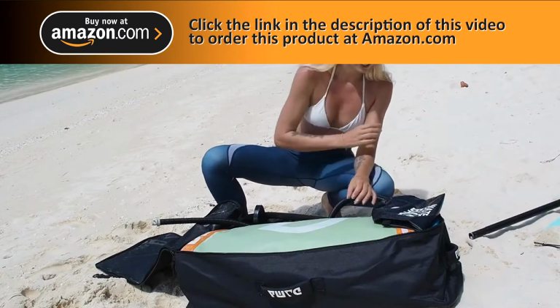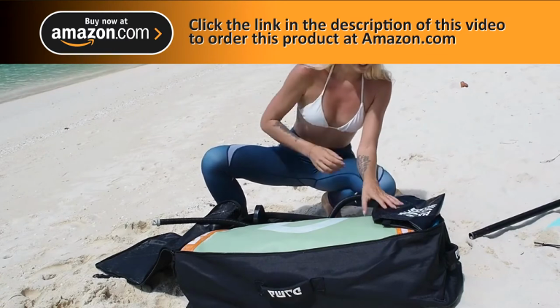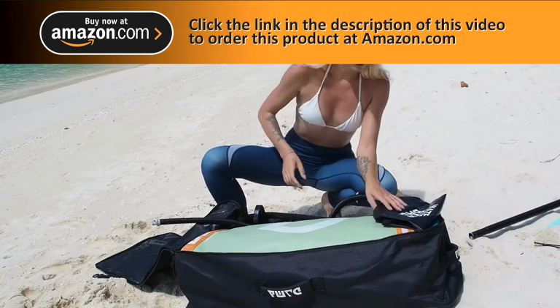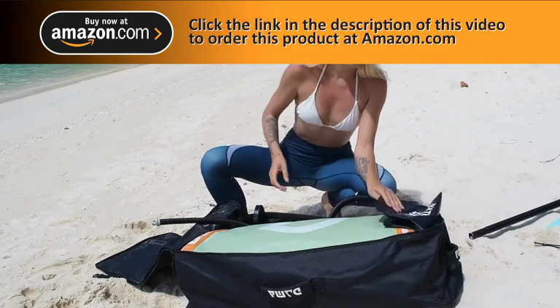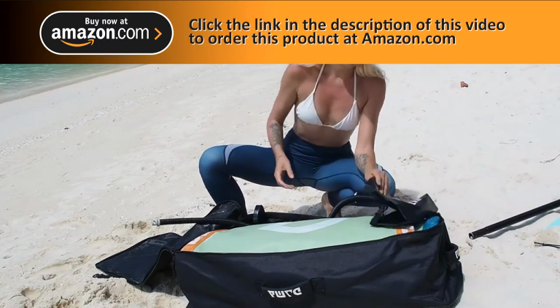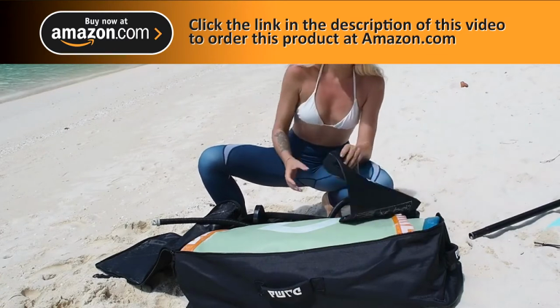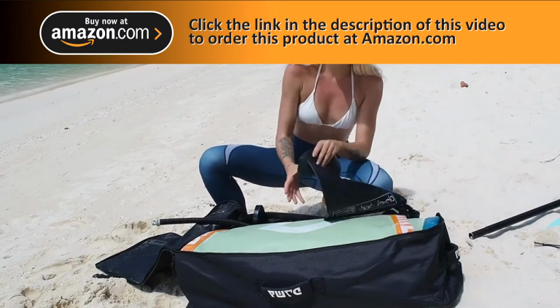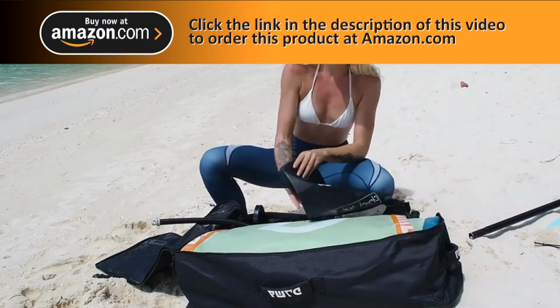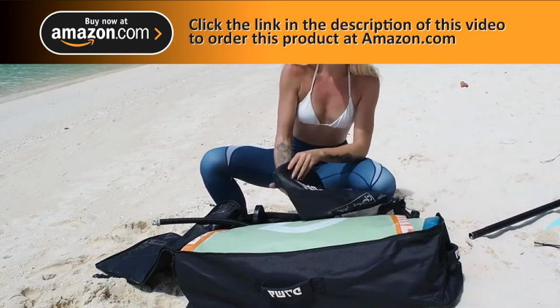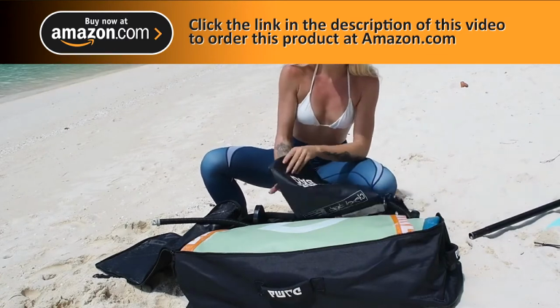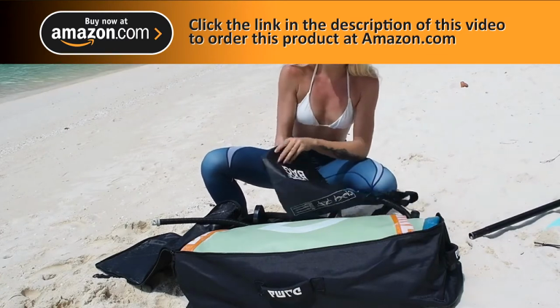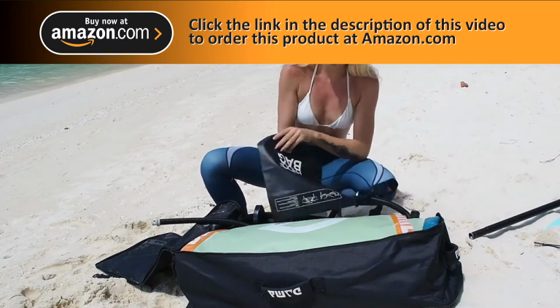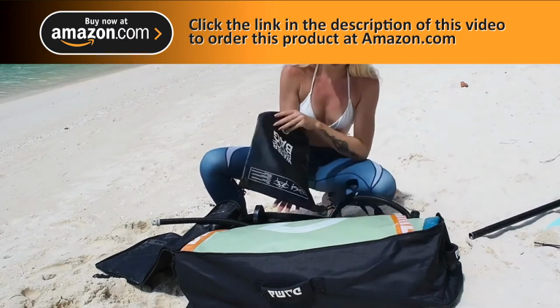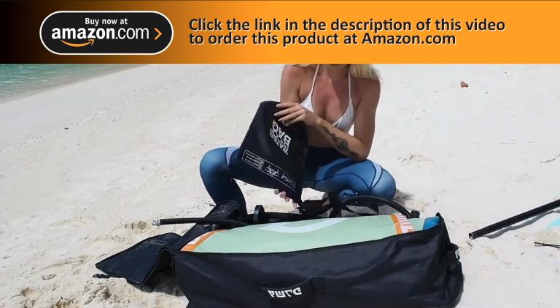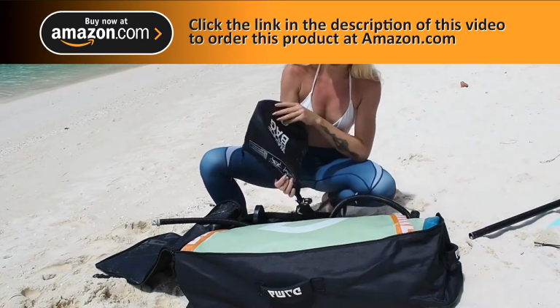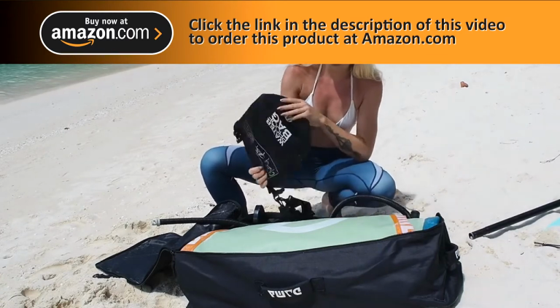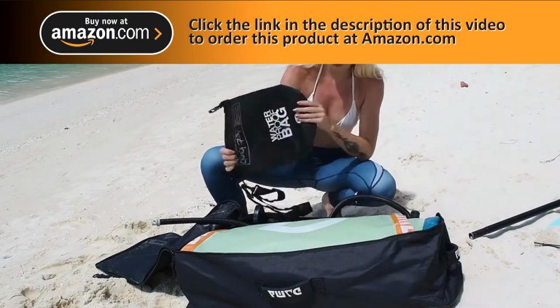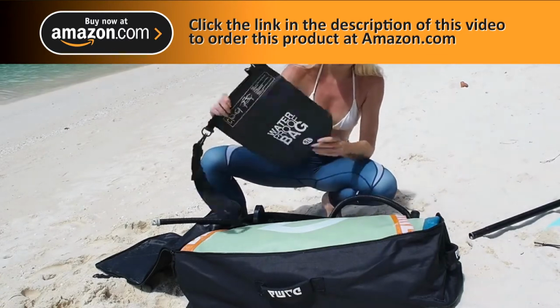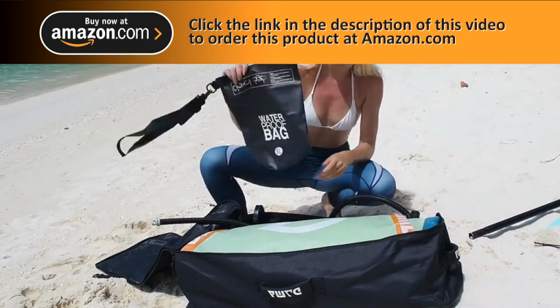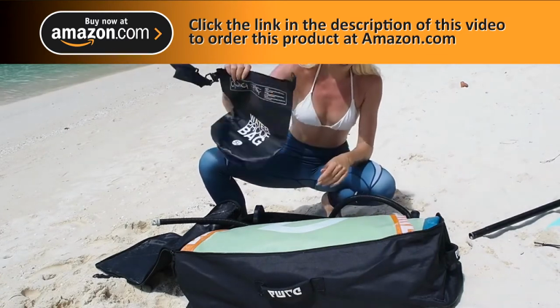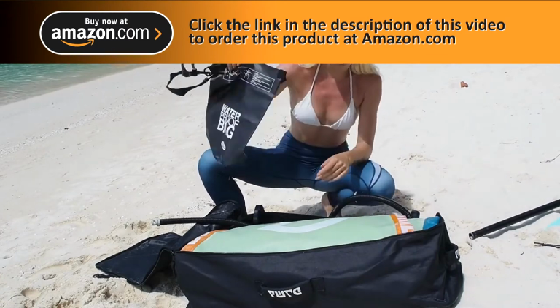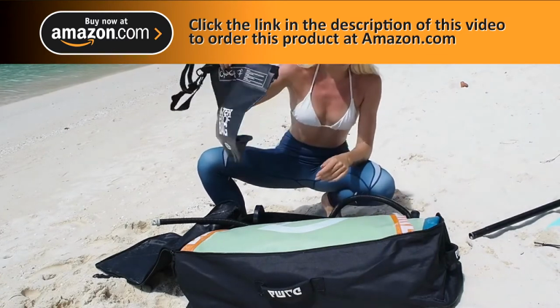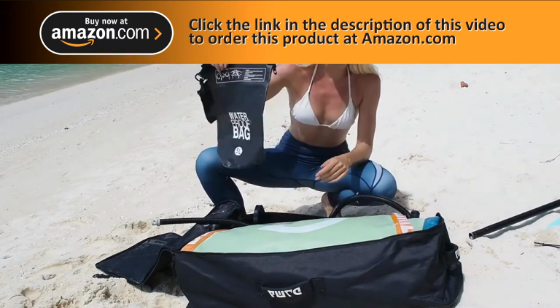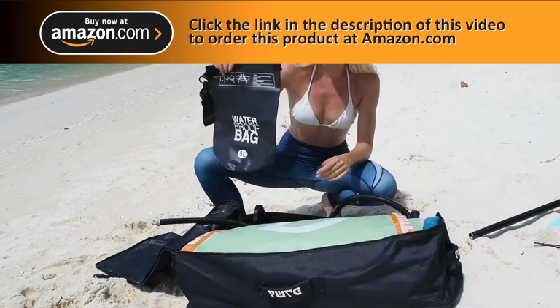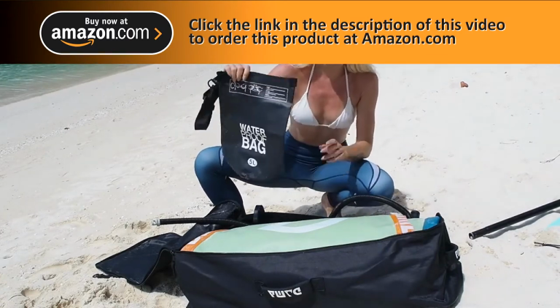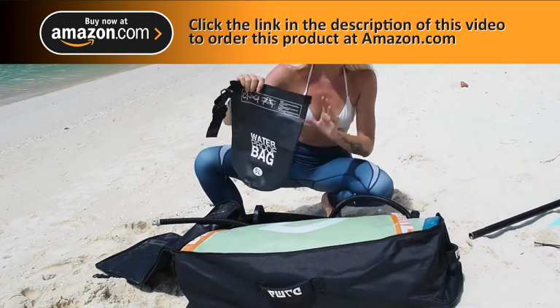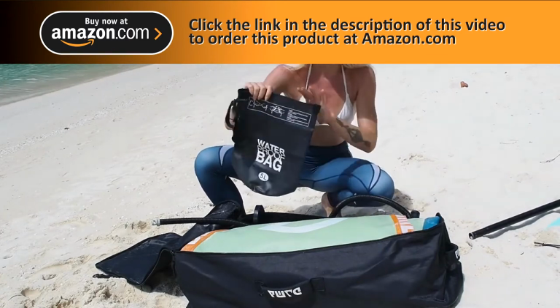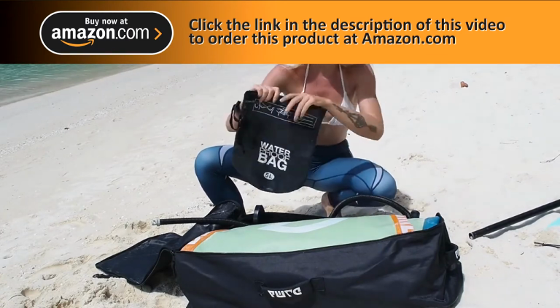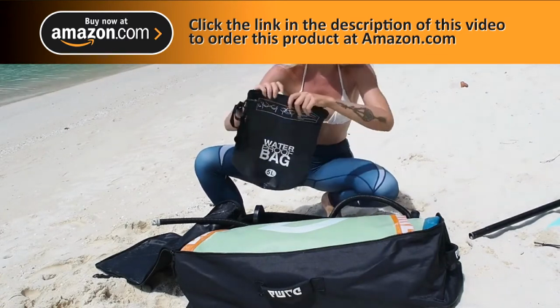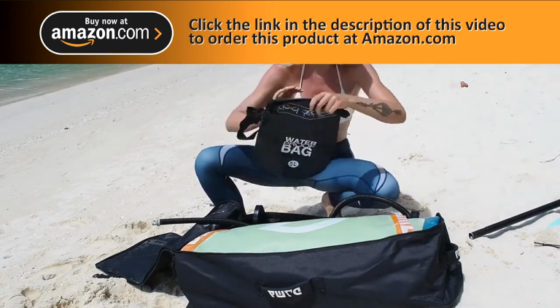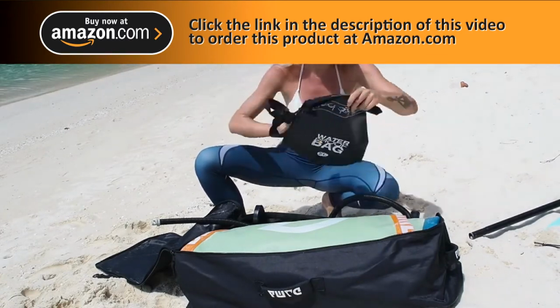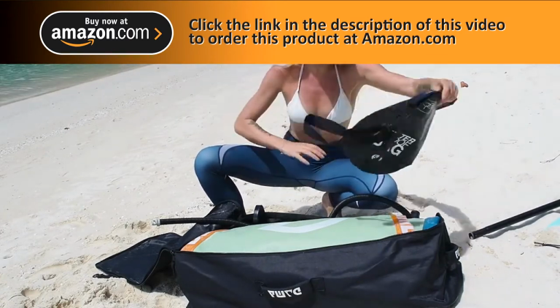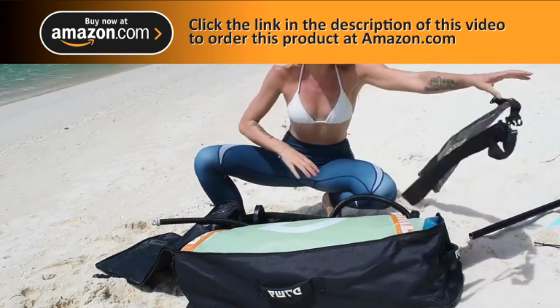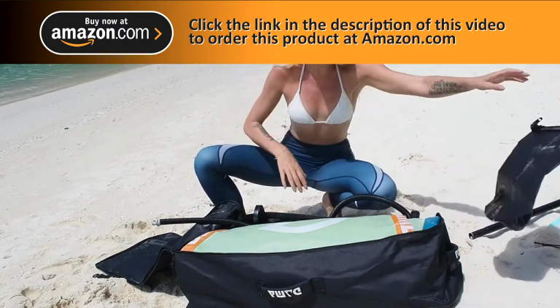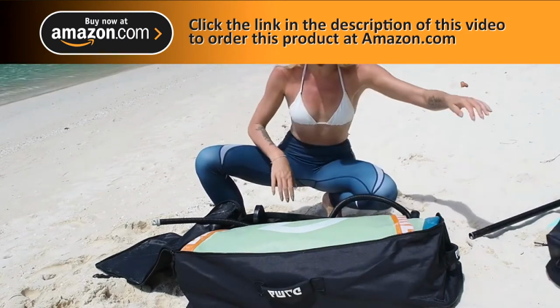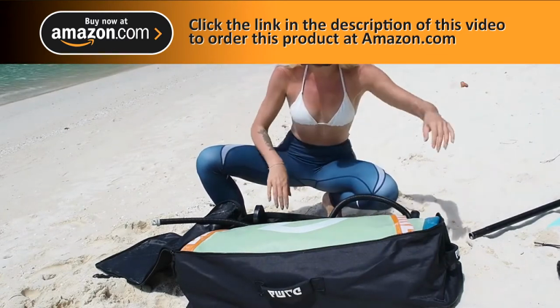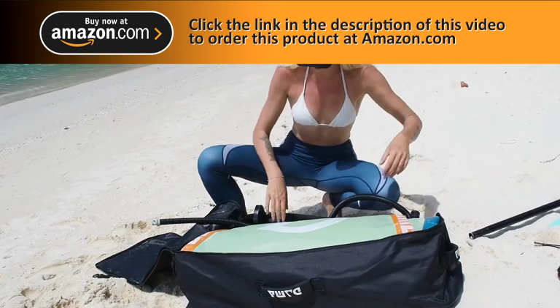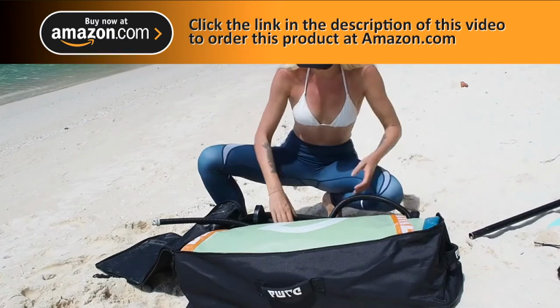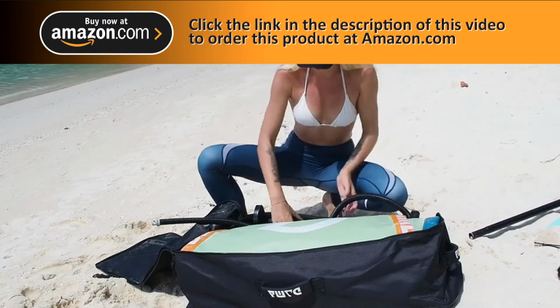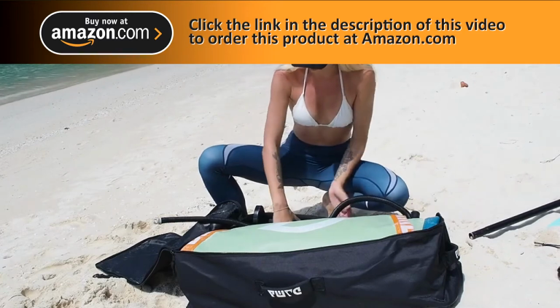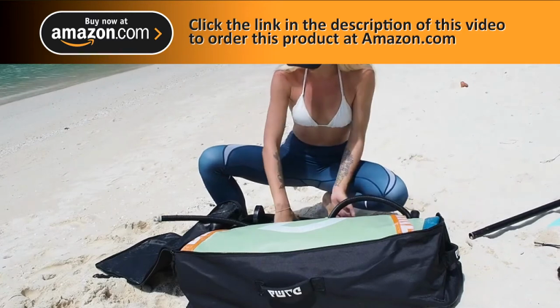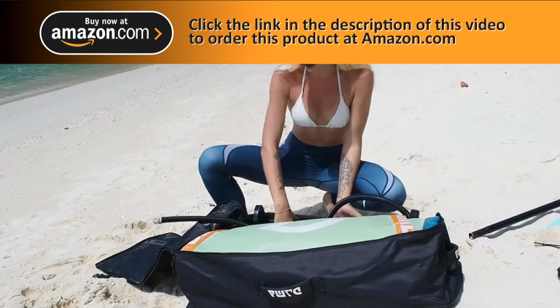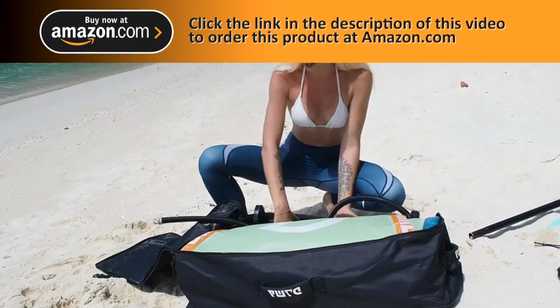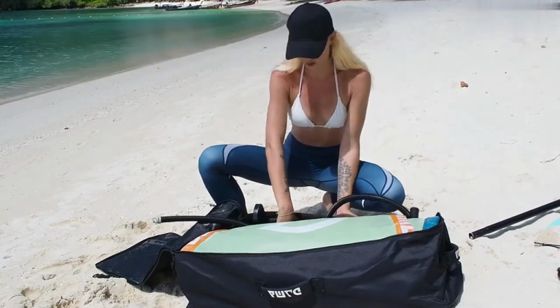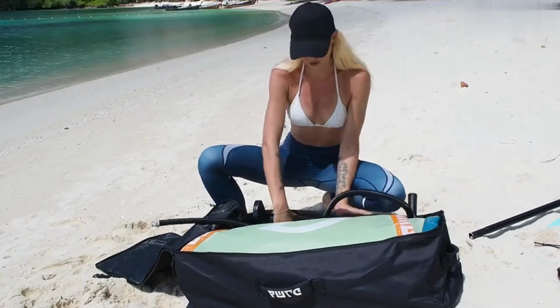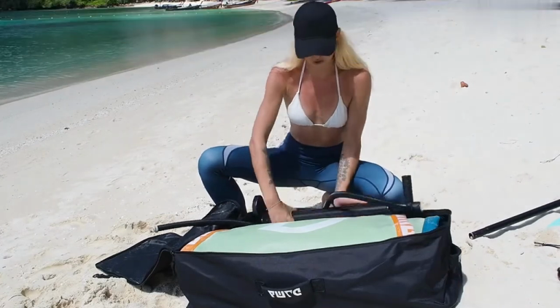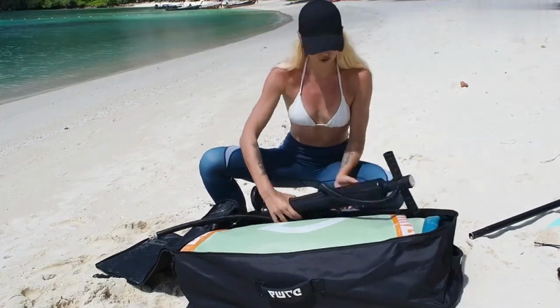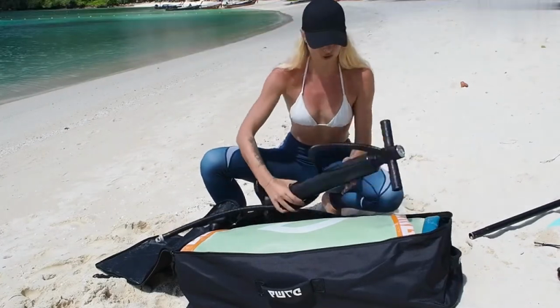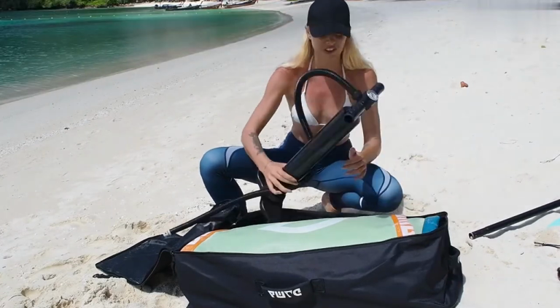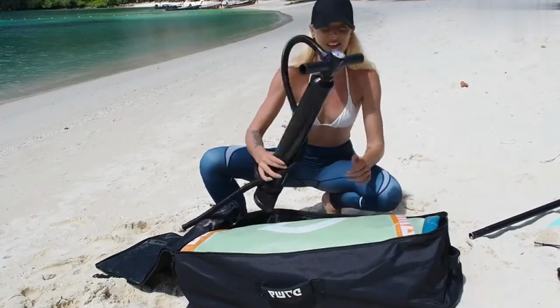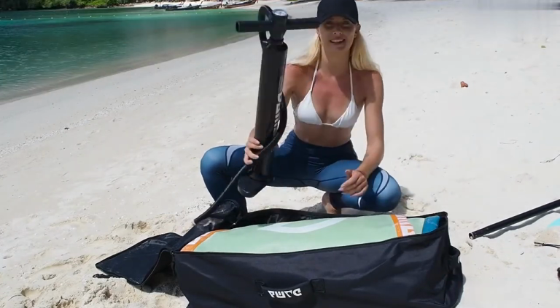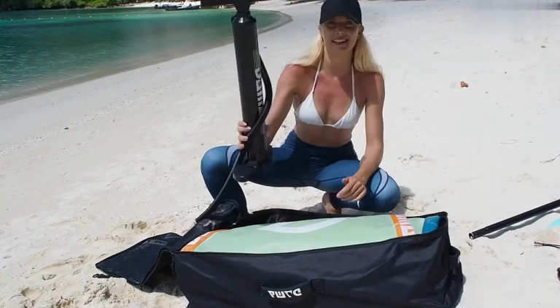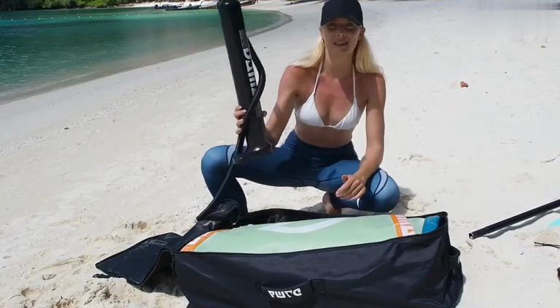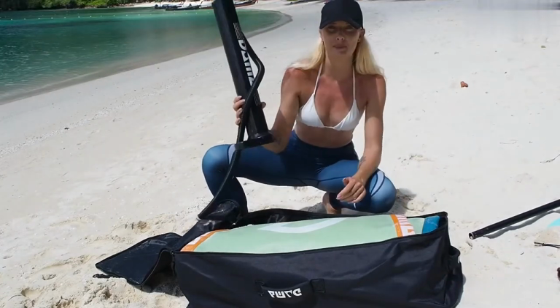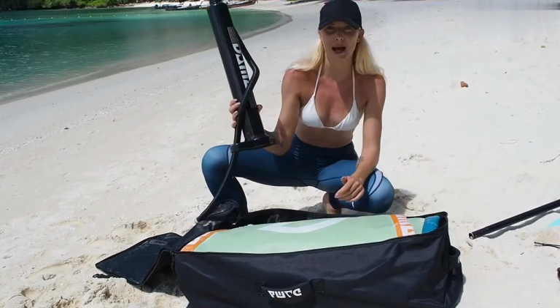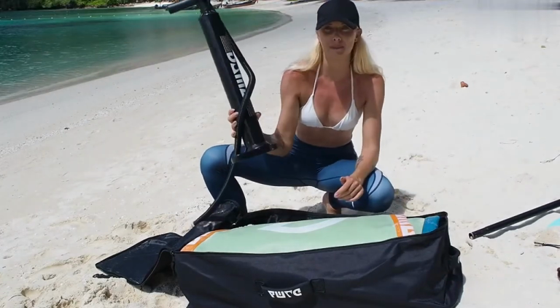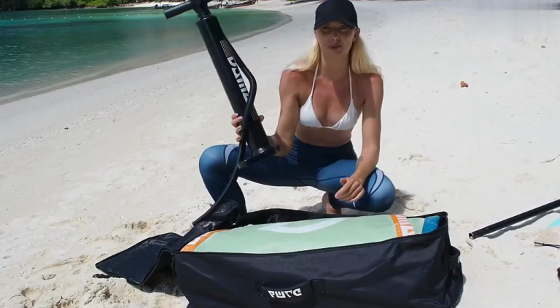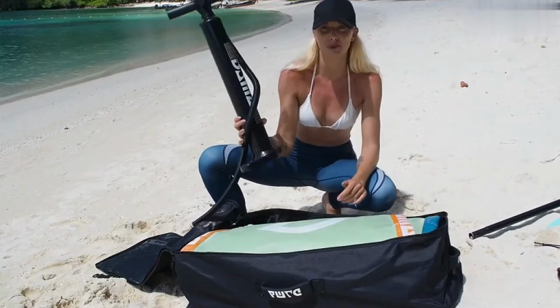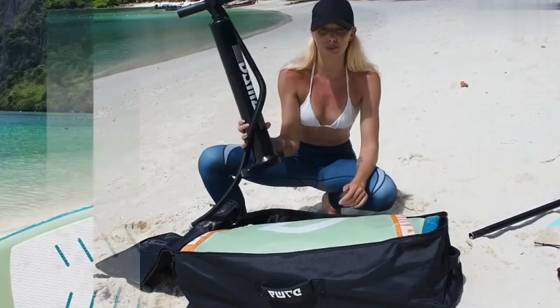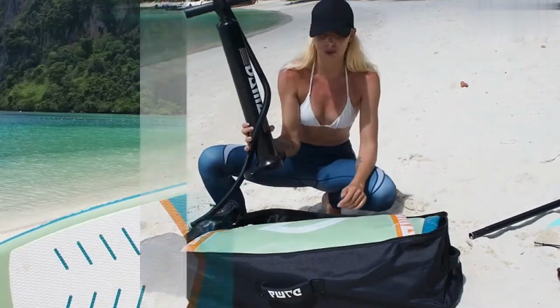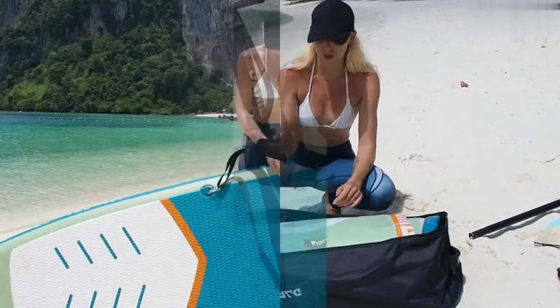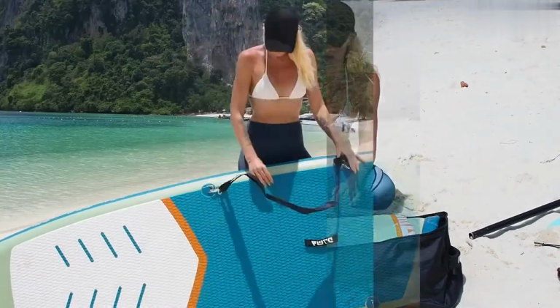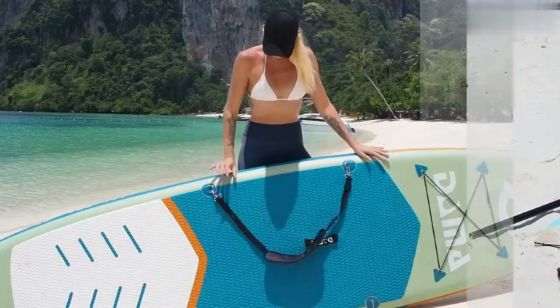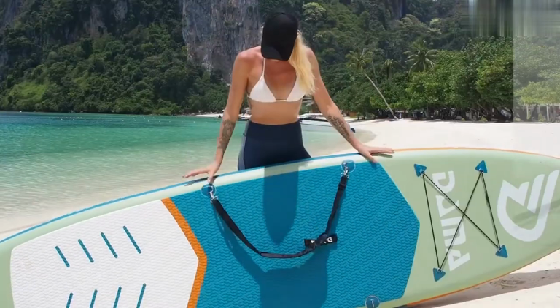You have some waterproof bag in here you can use while you're on the board, and also obviously the pump to blow it up.